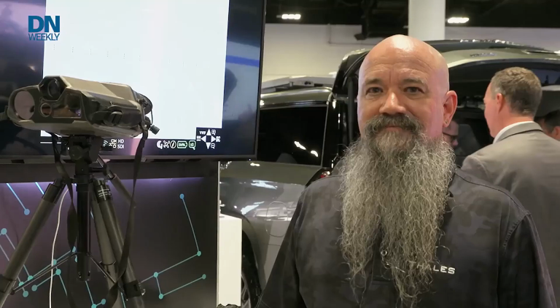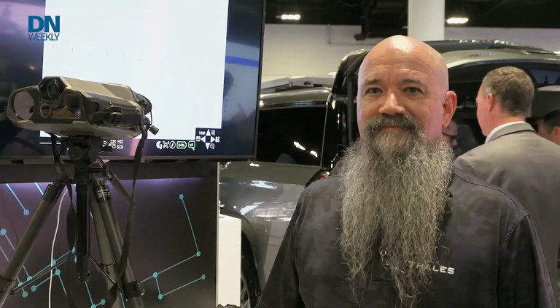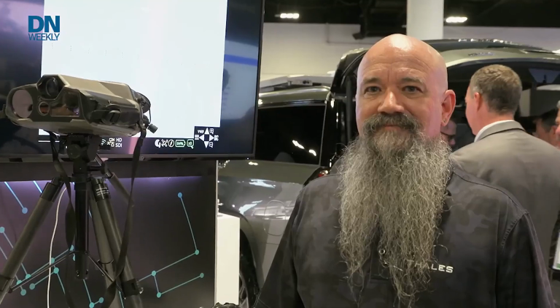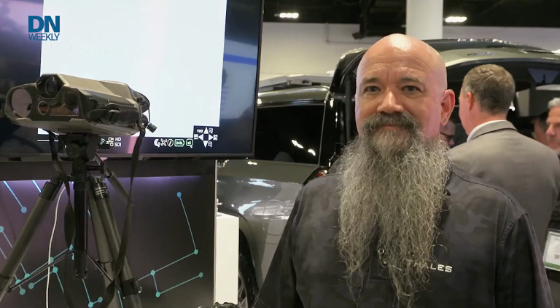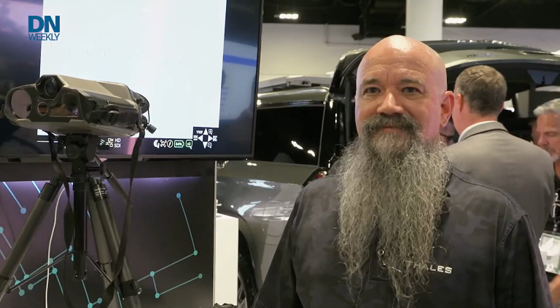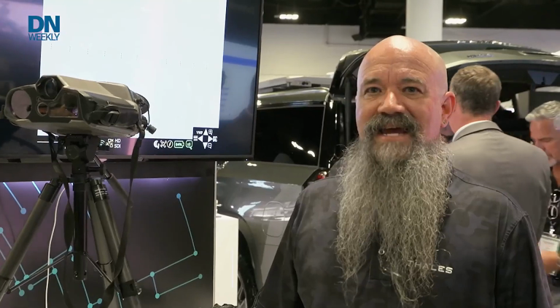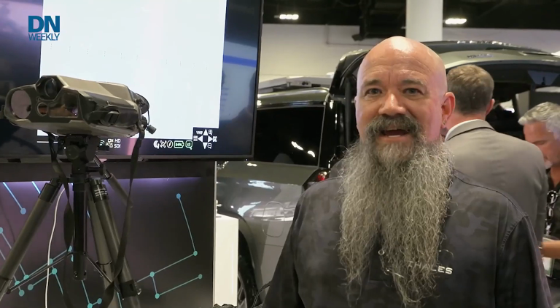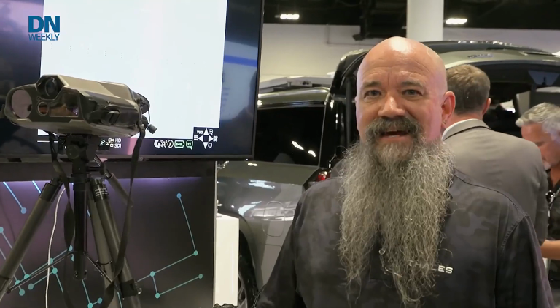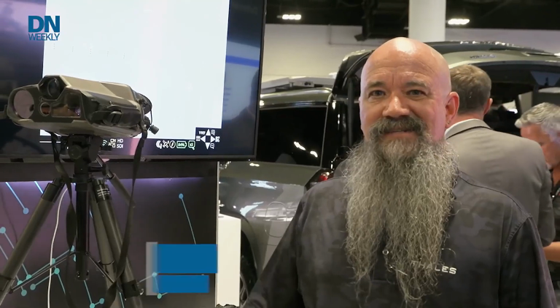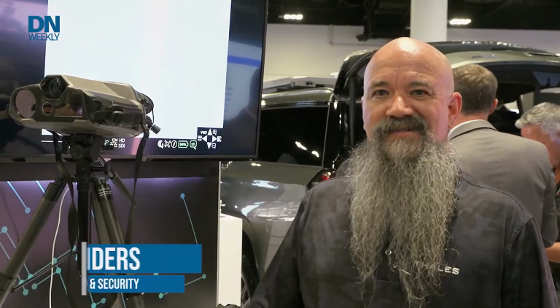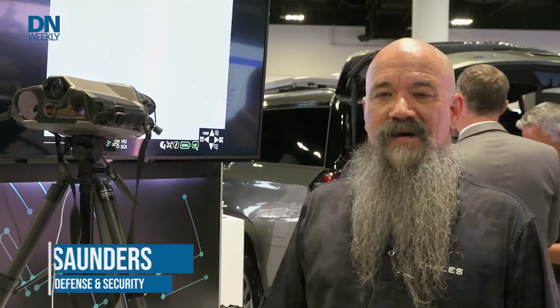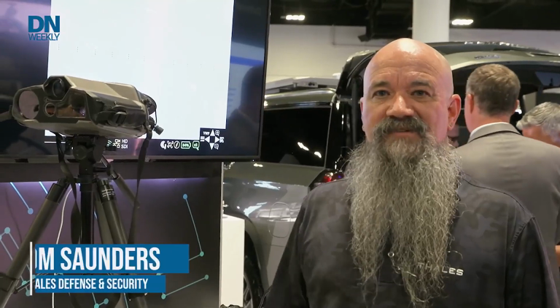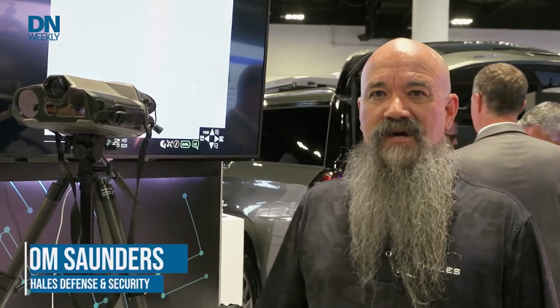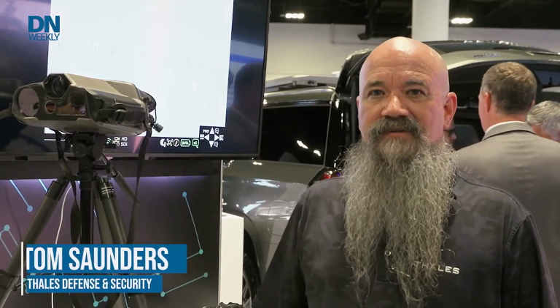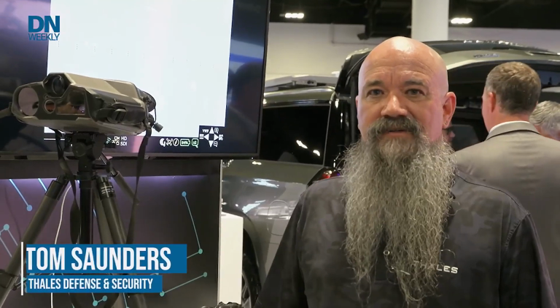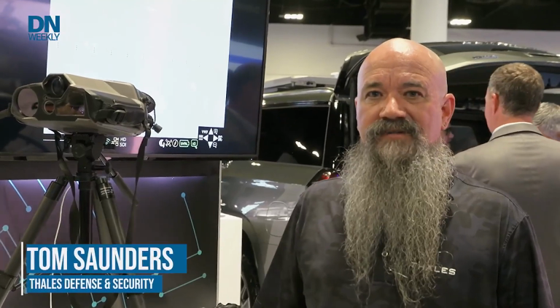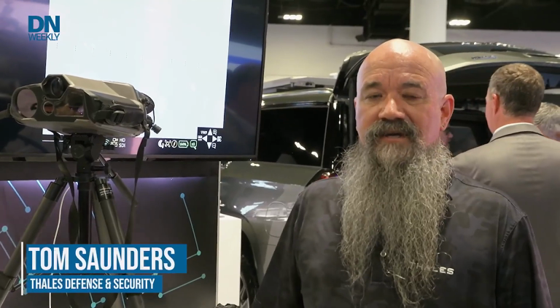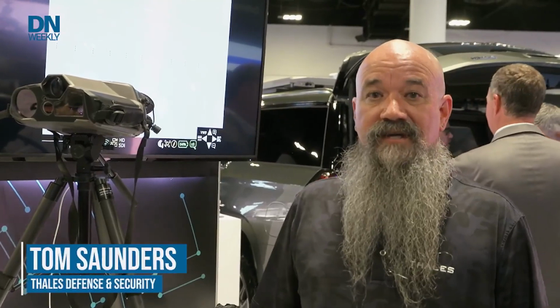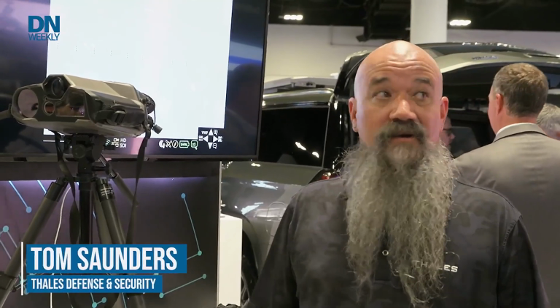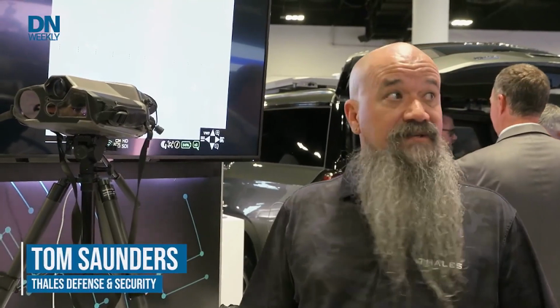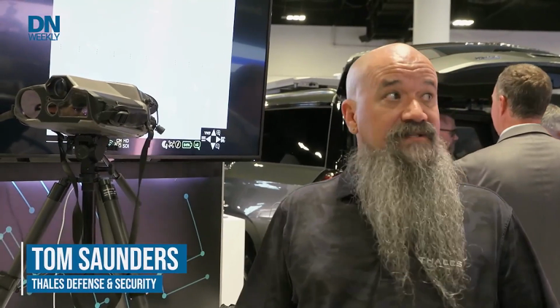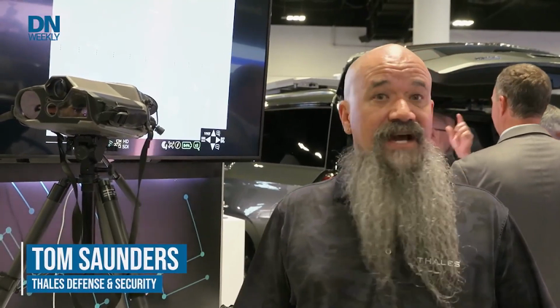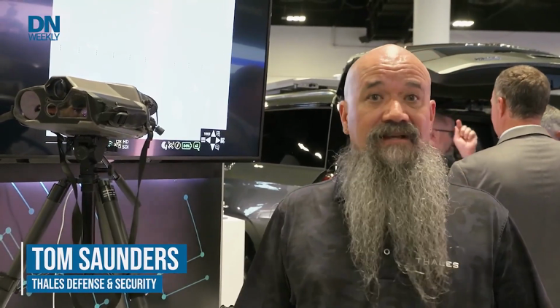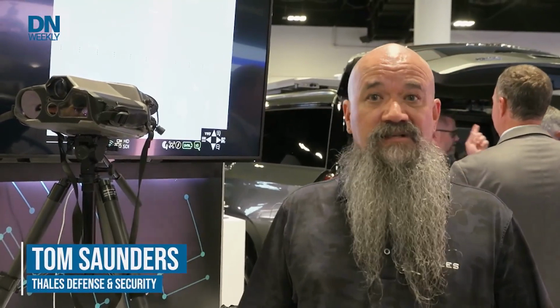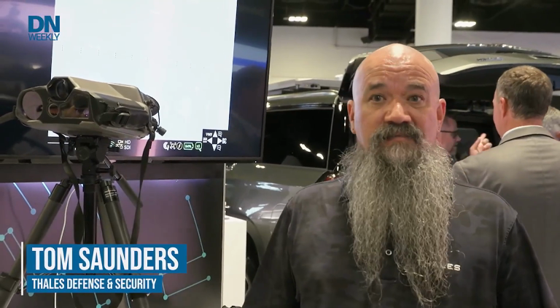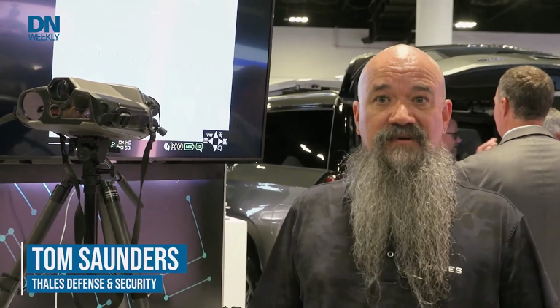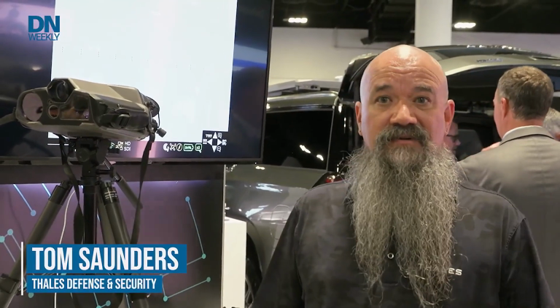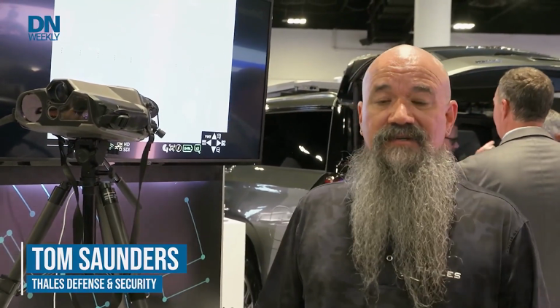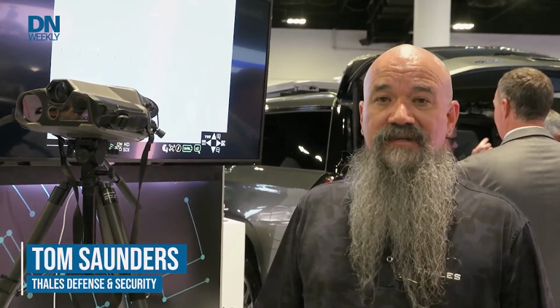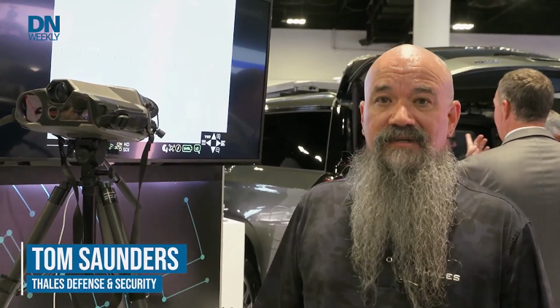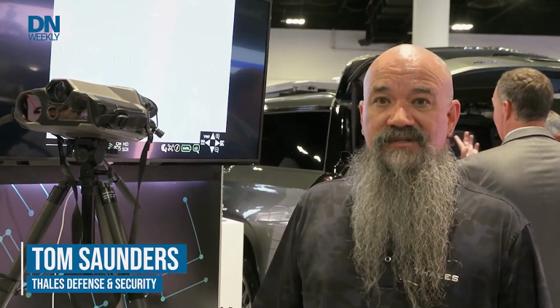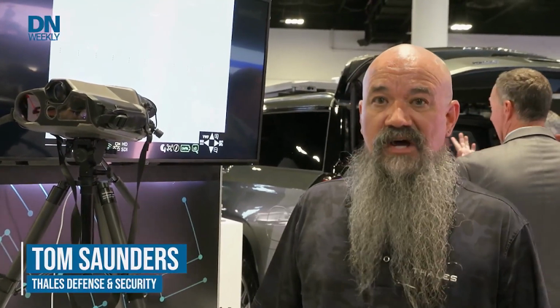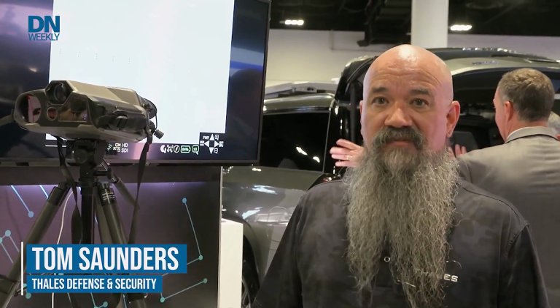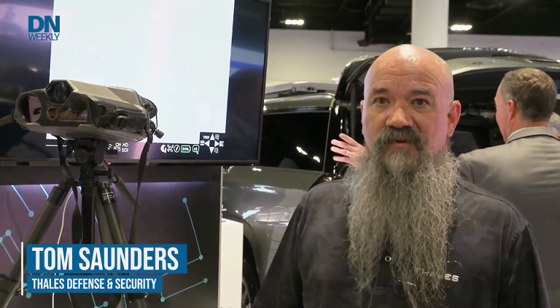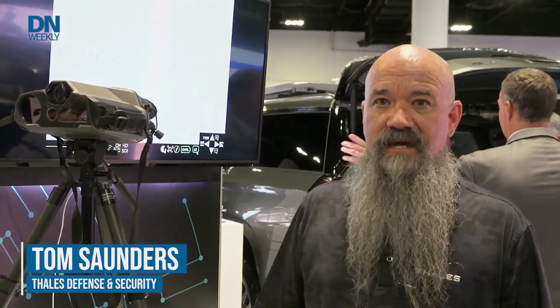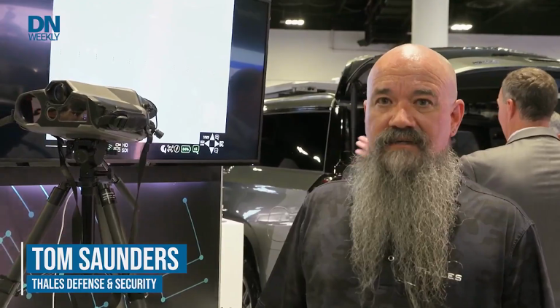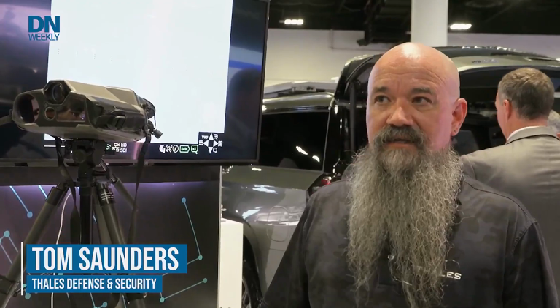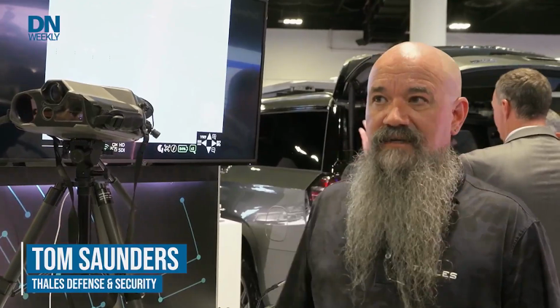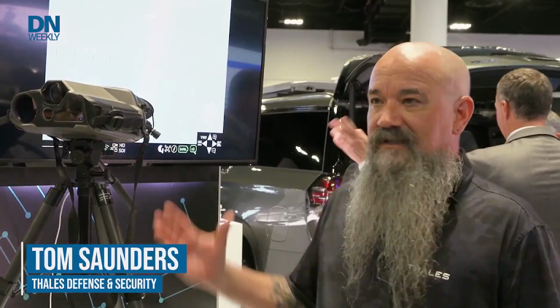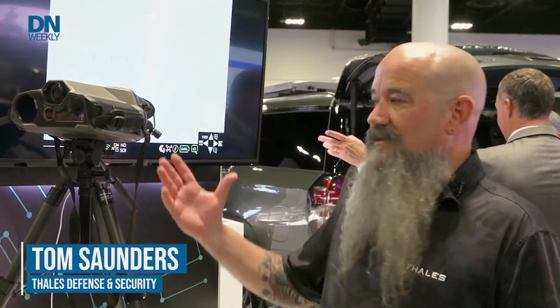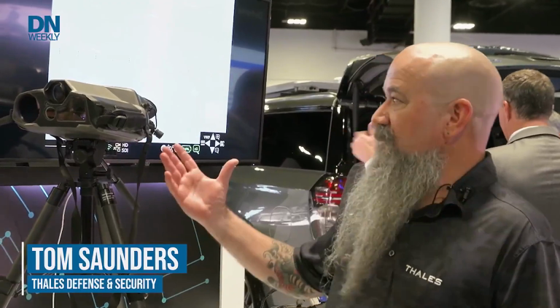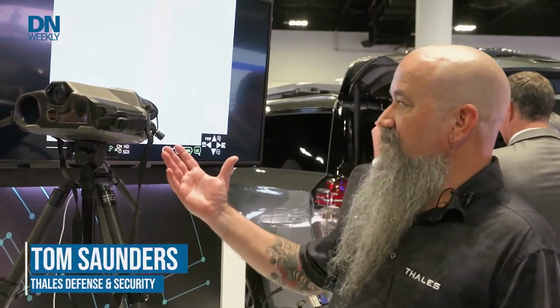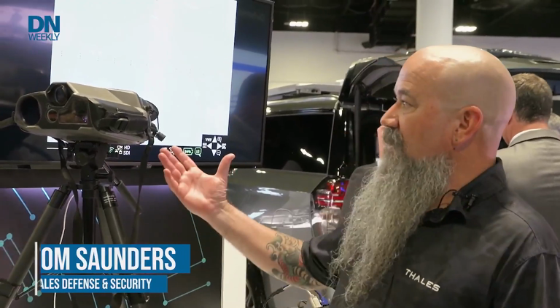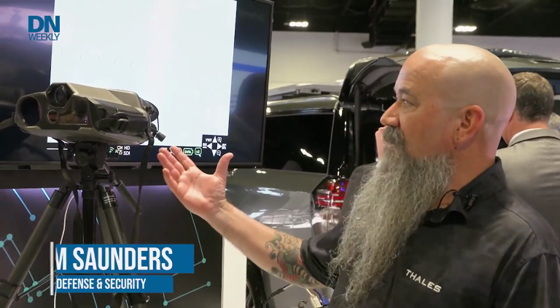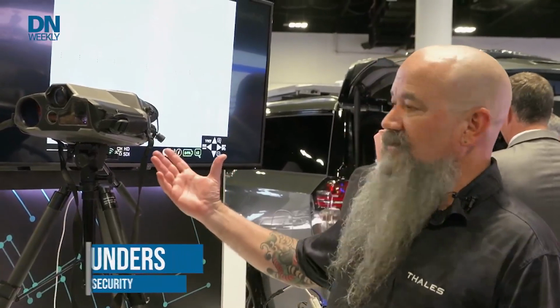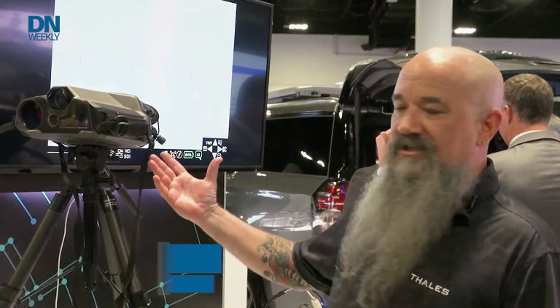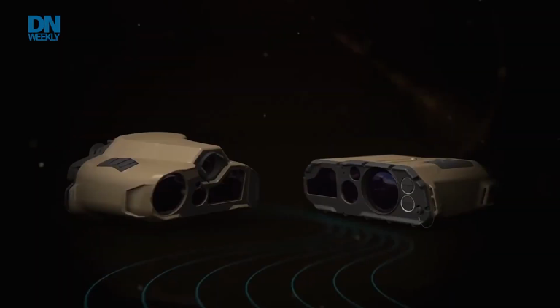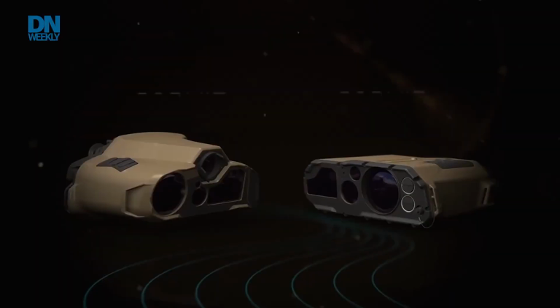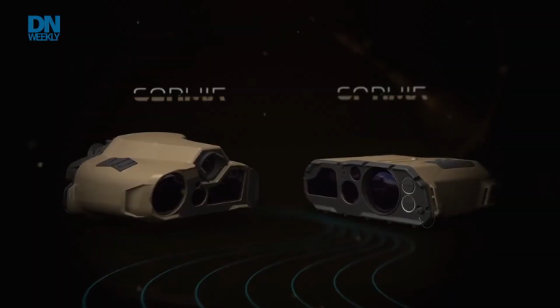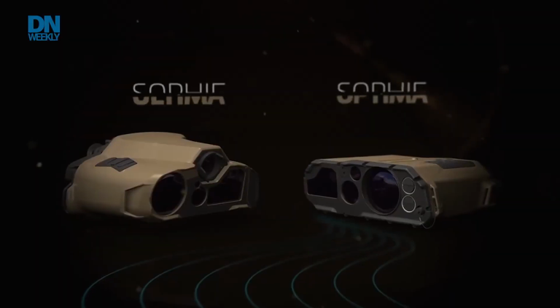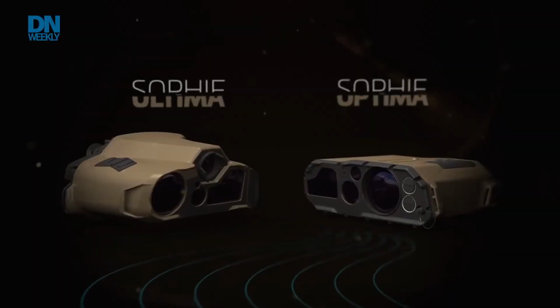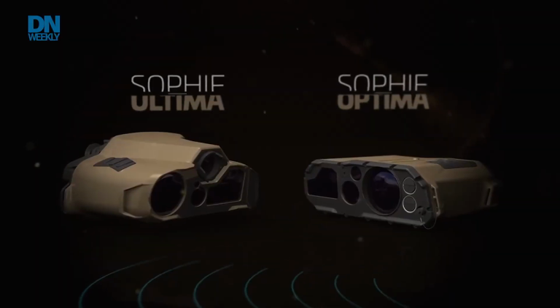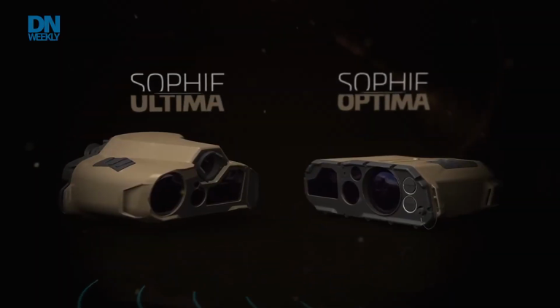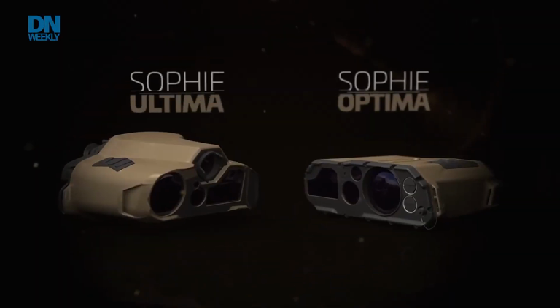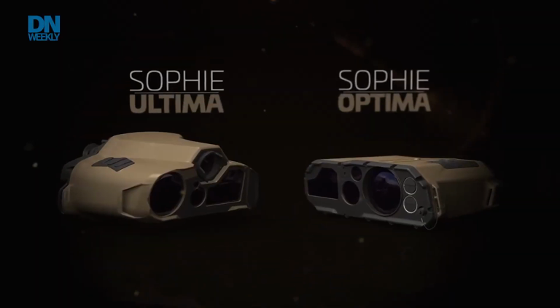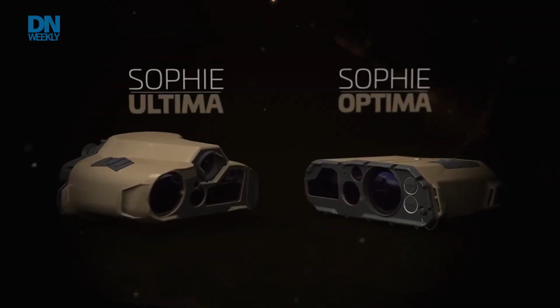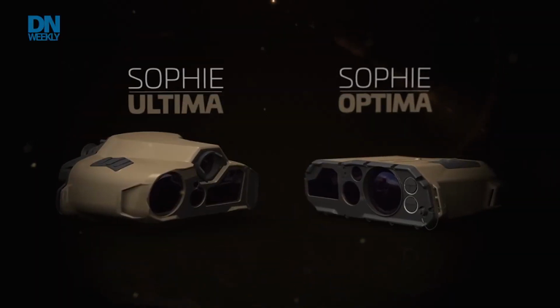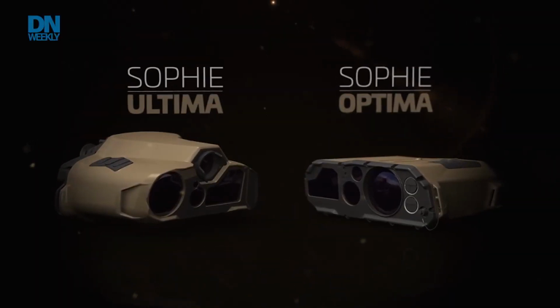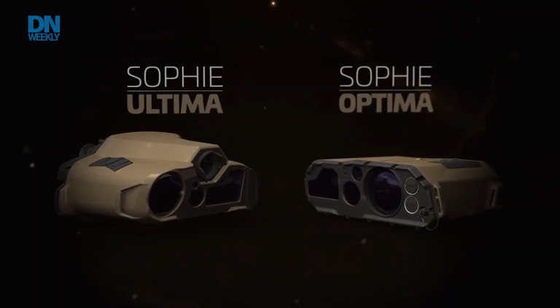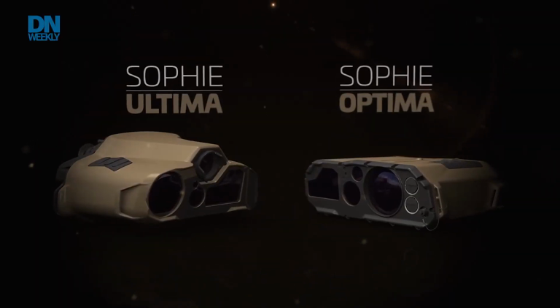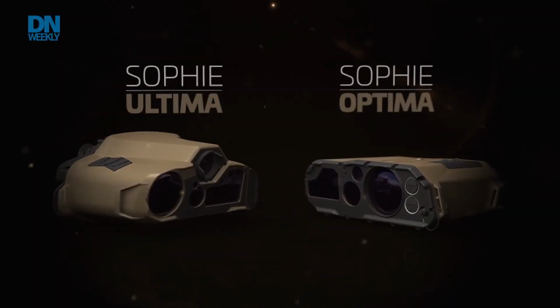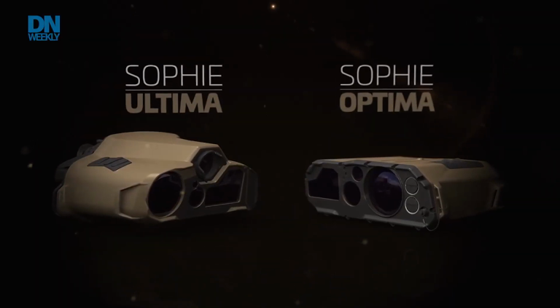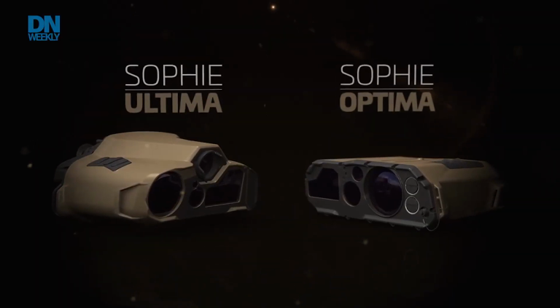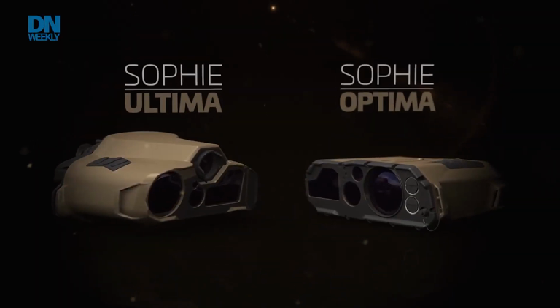Hey guys, Tom Saunders here at the Talos booth at SoftWeek, with our SOPHI Ultima handheld thermal imager.